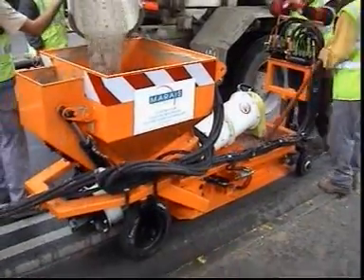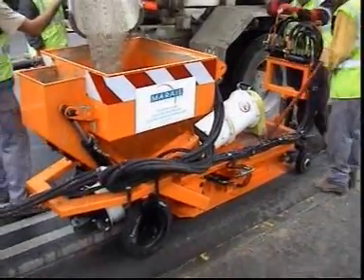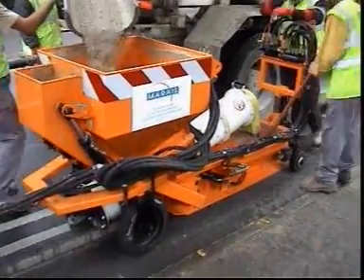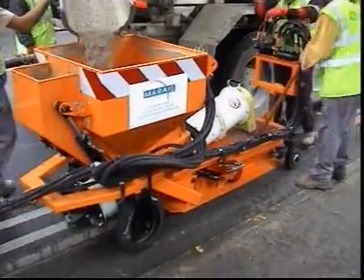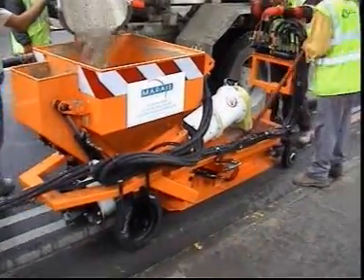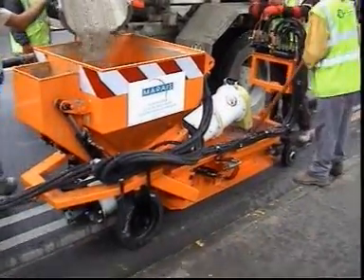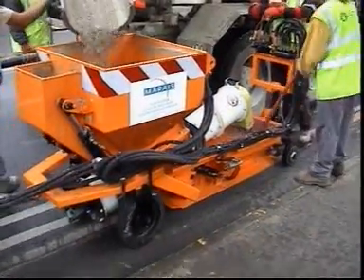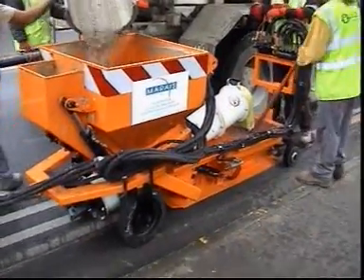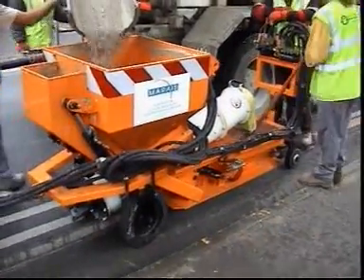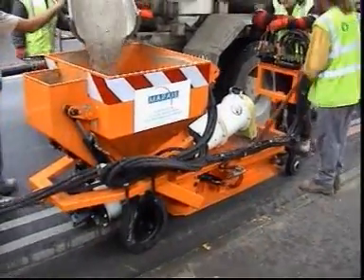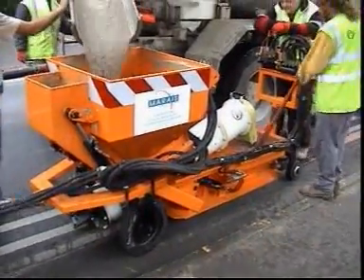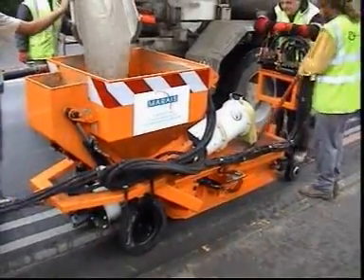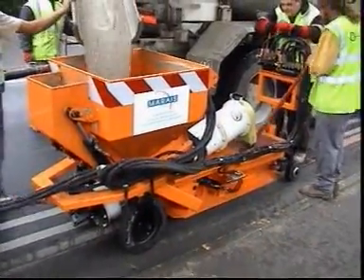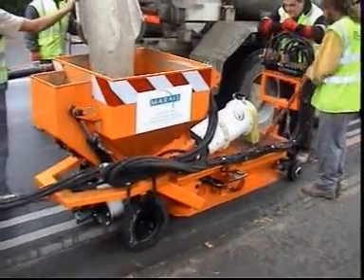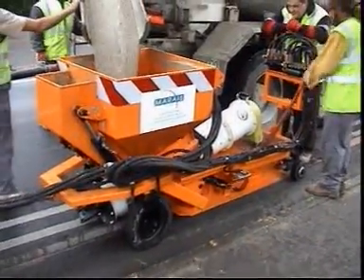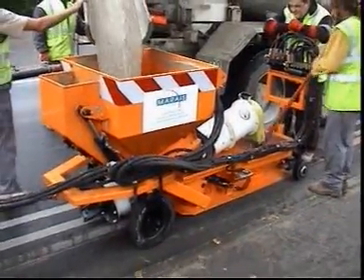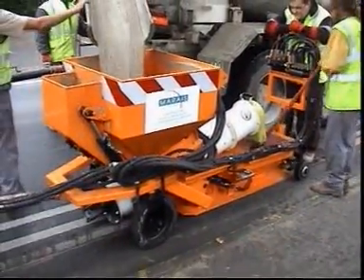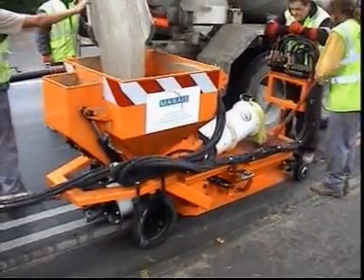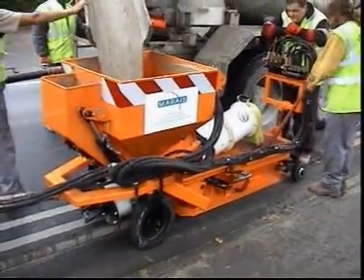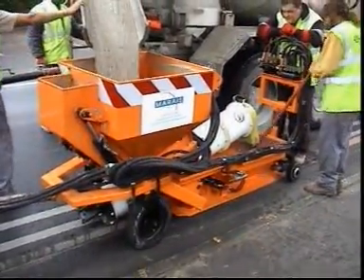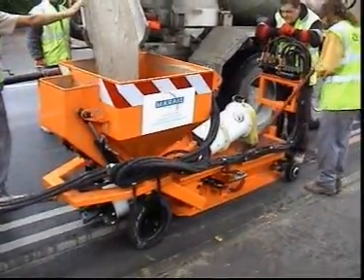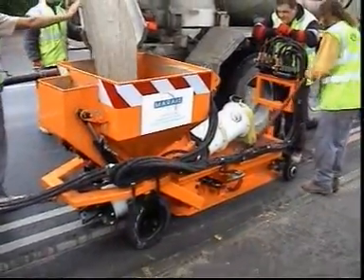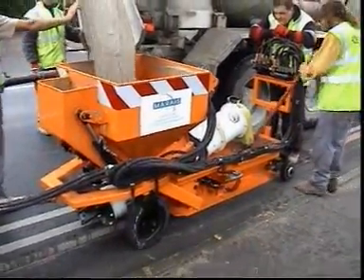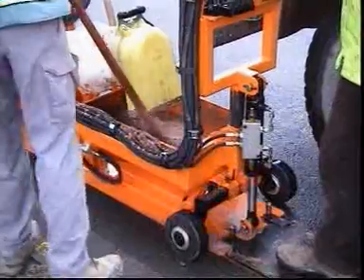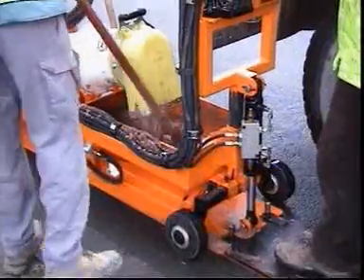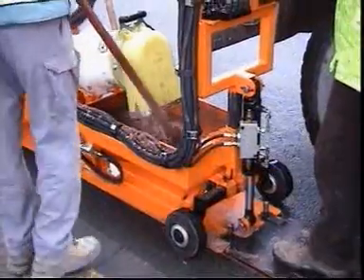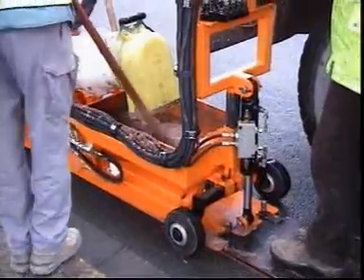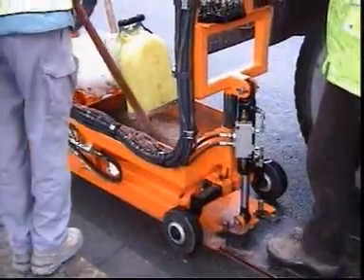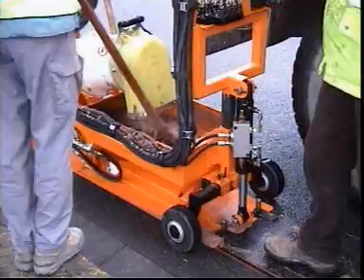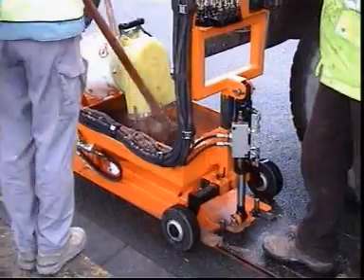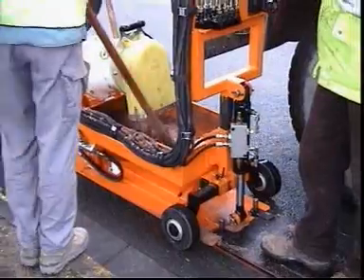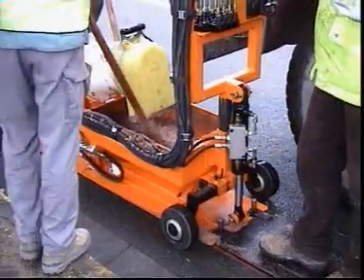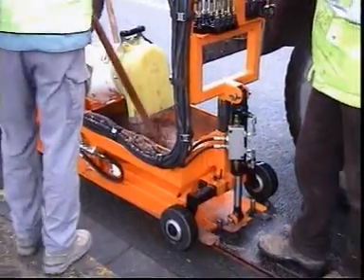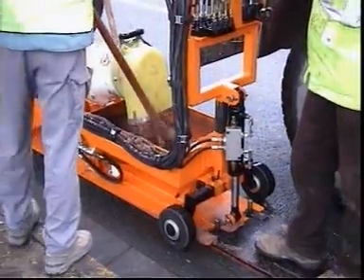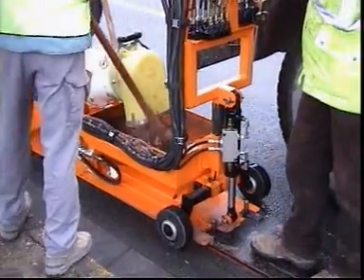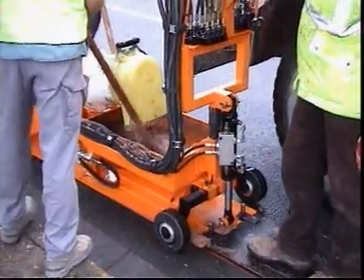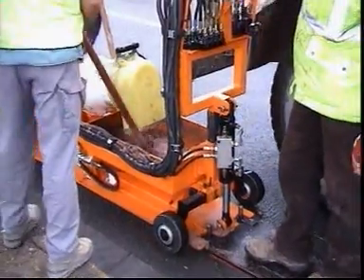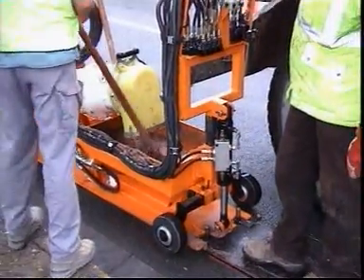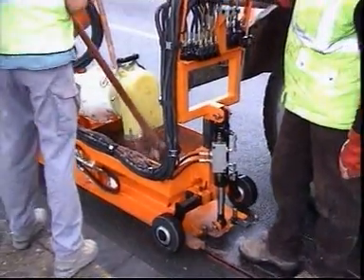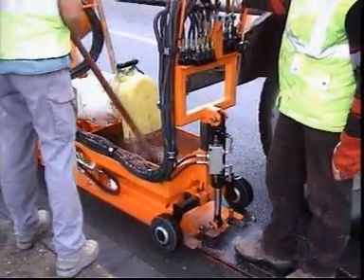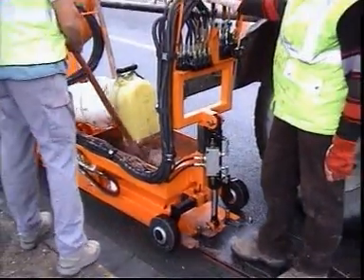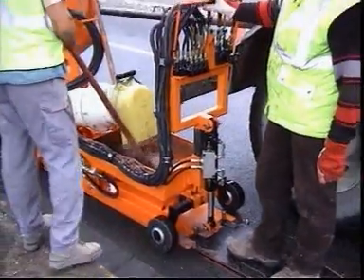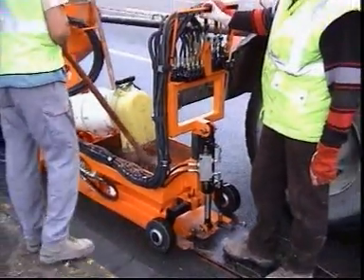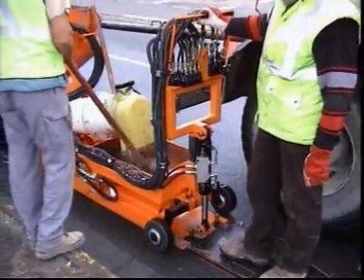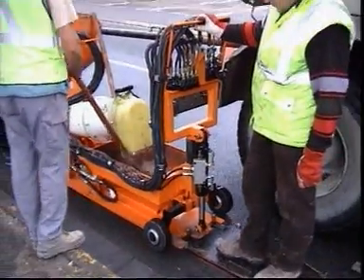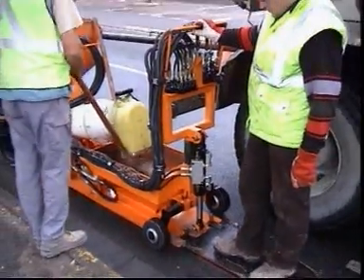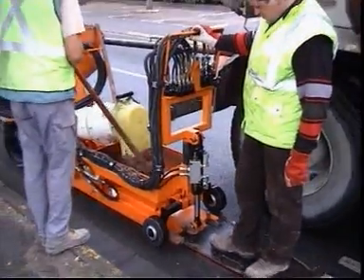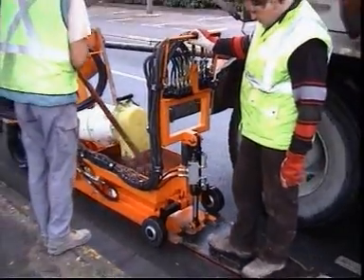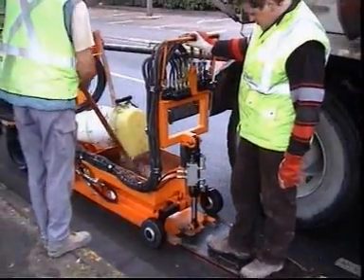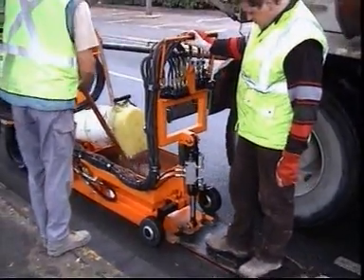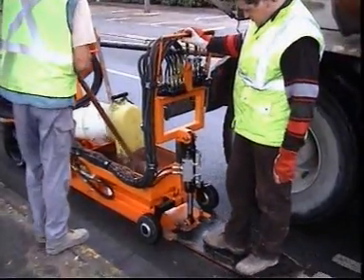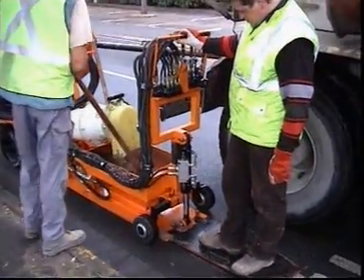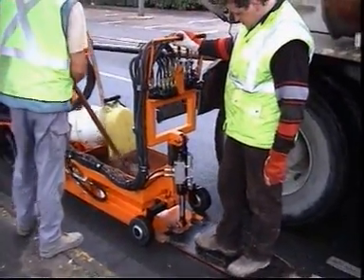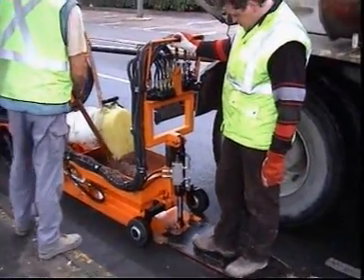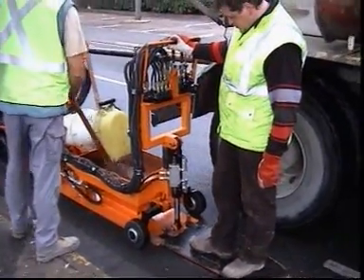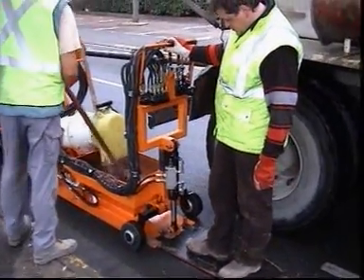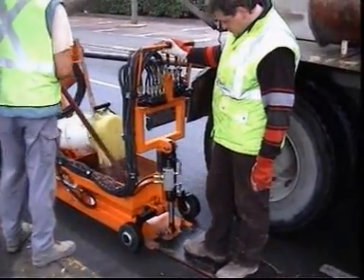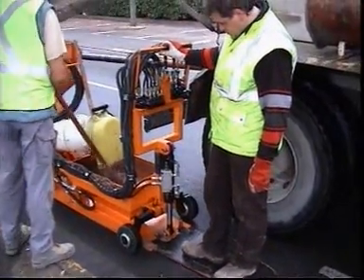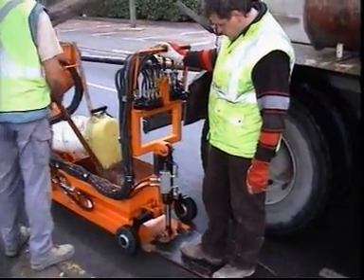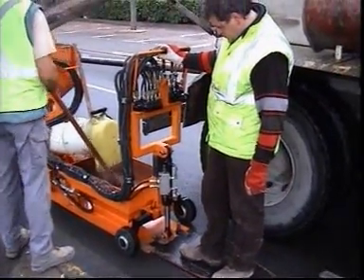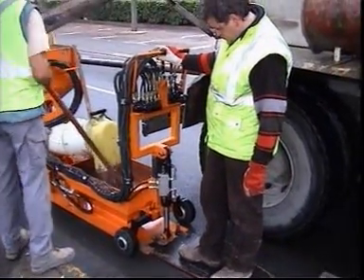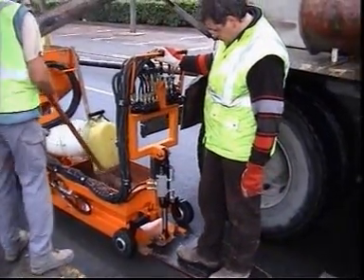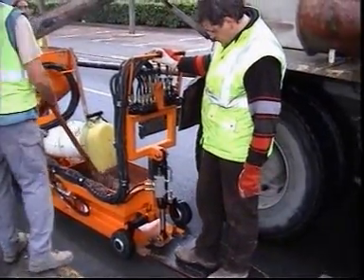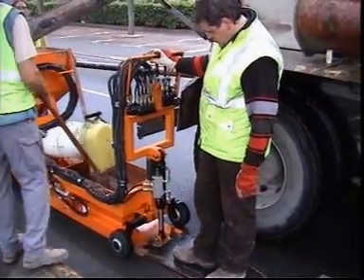The trench will be backfilled mechanically by way of specific quick-setting mortar, specially developed for the CleanFast process.